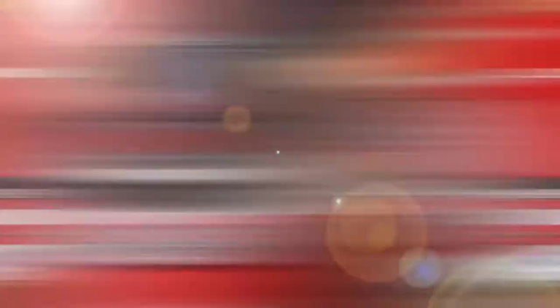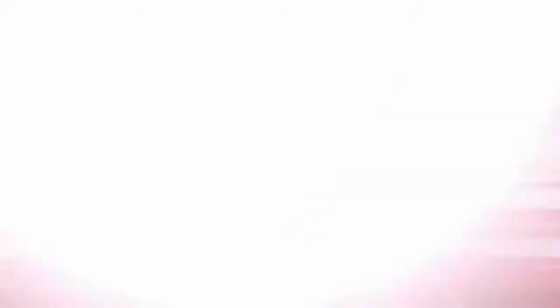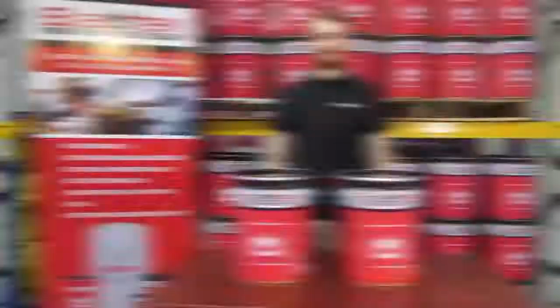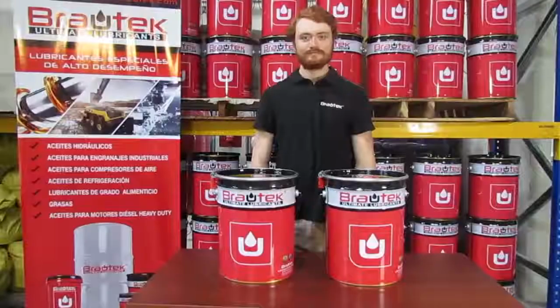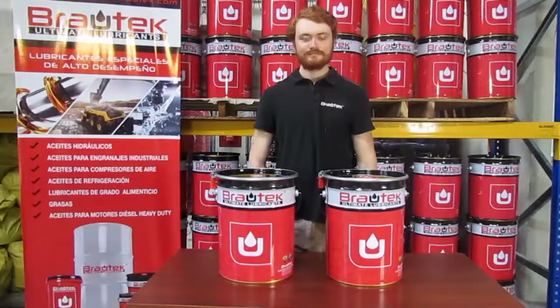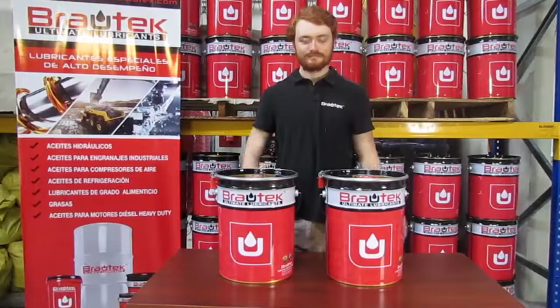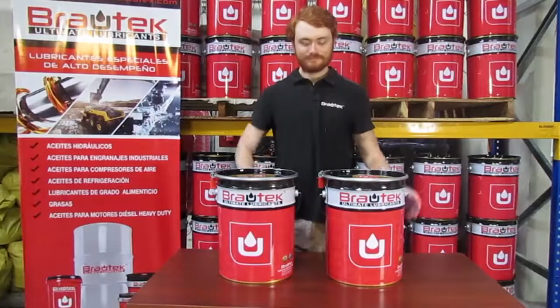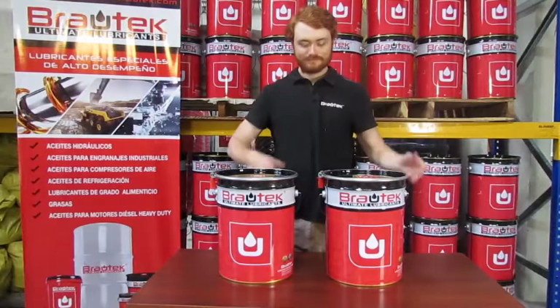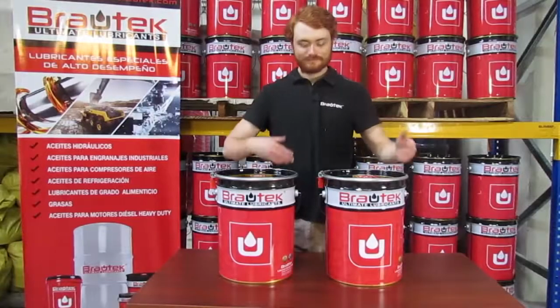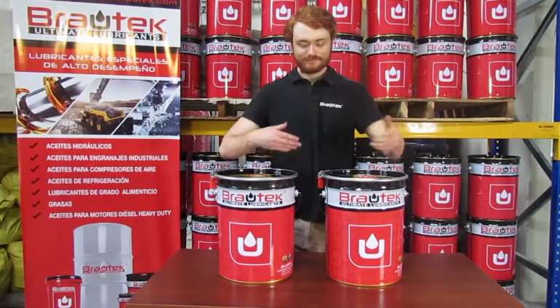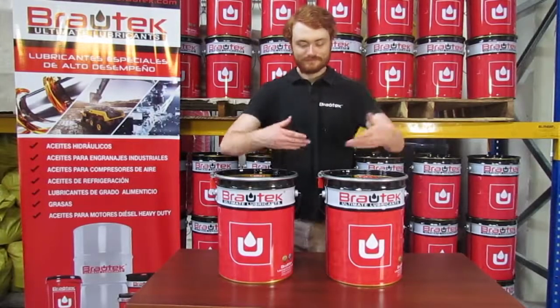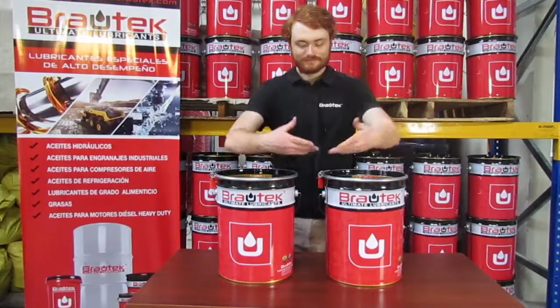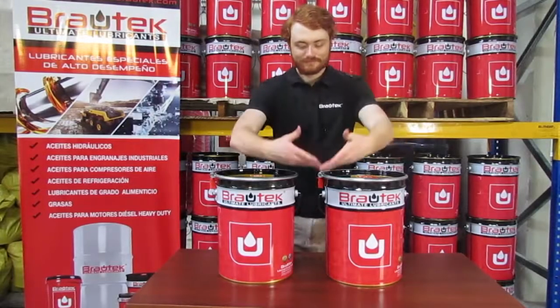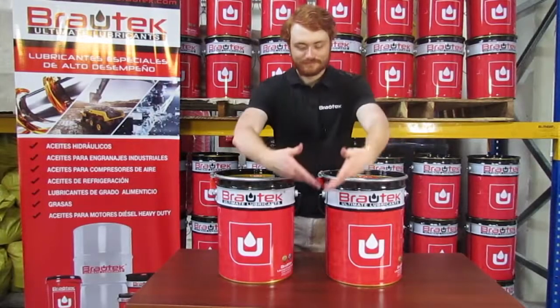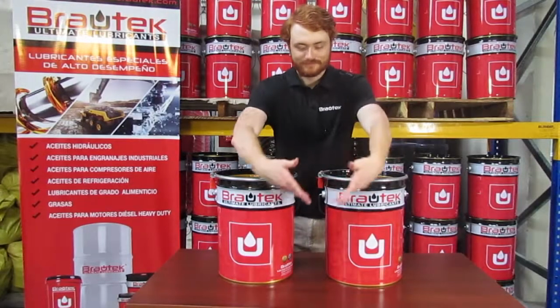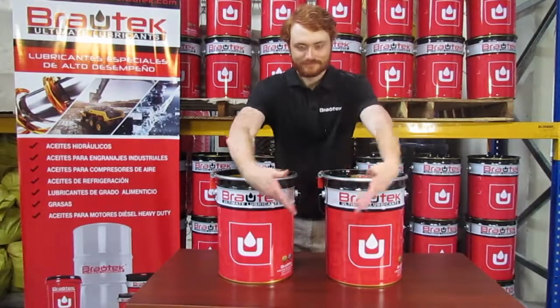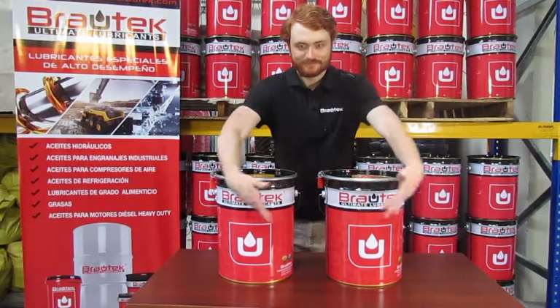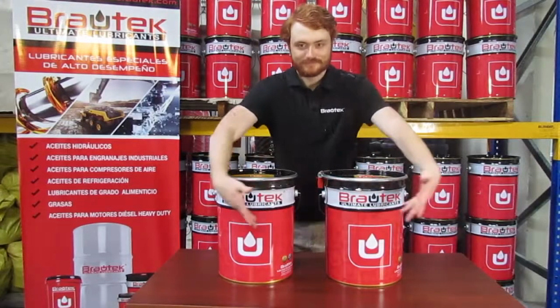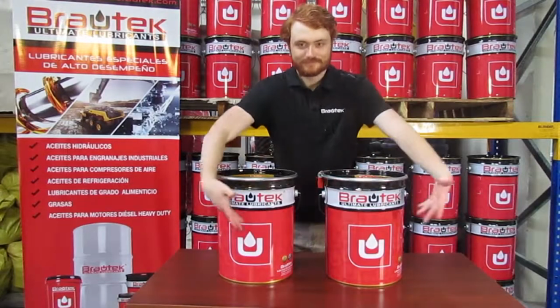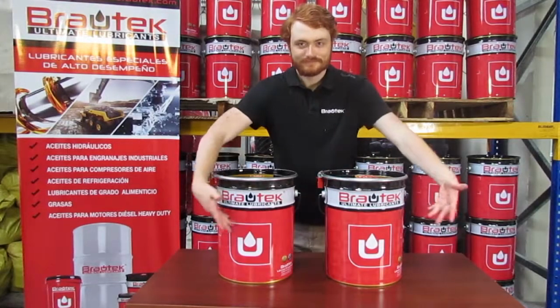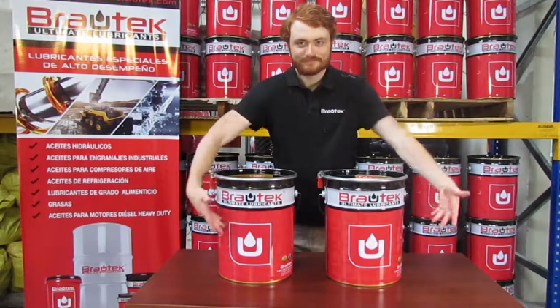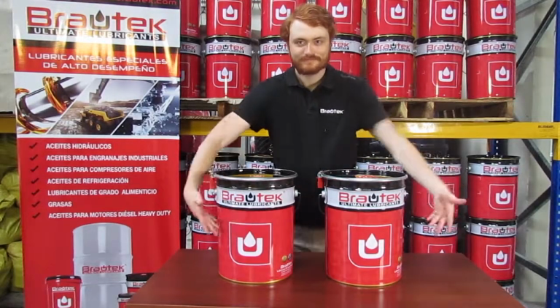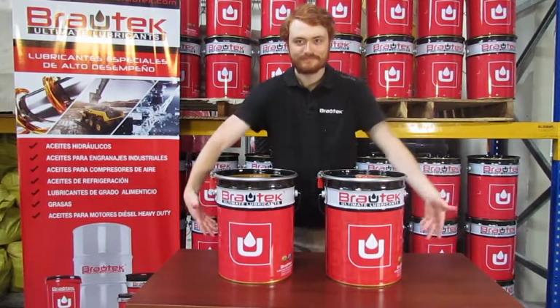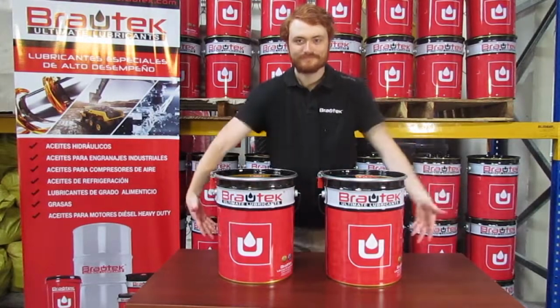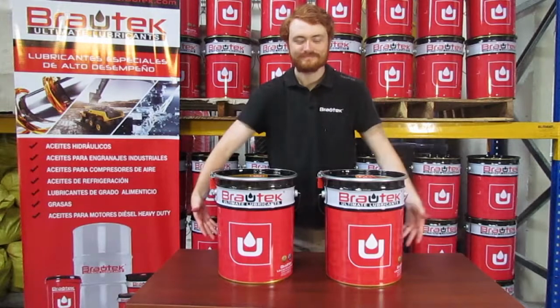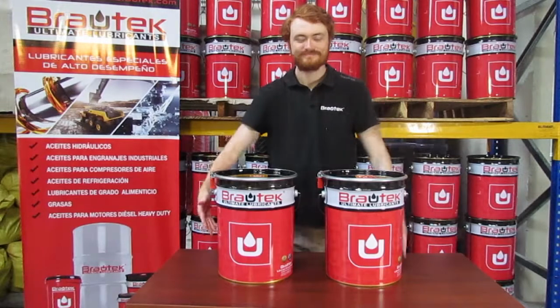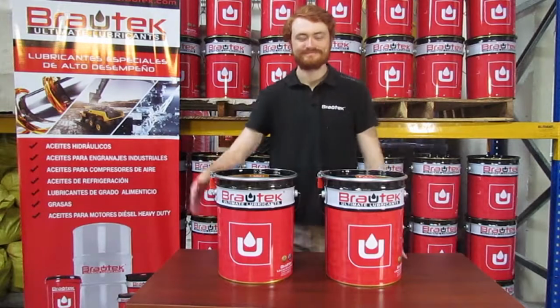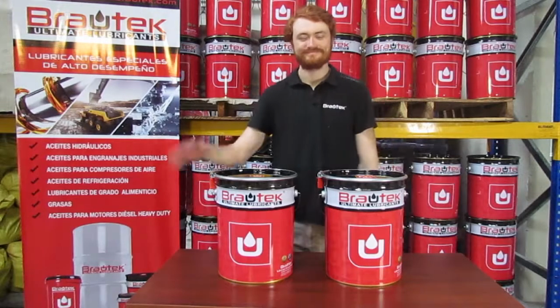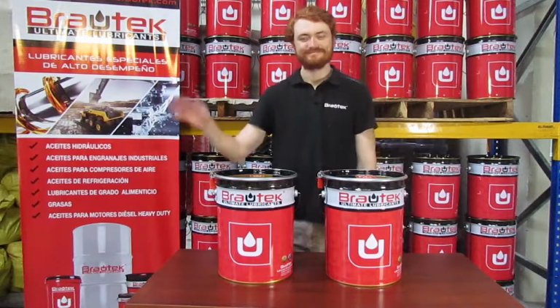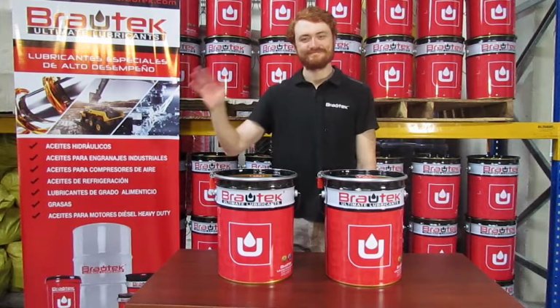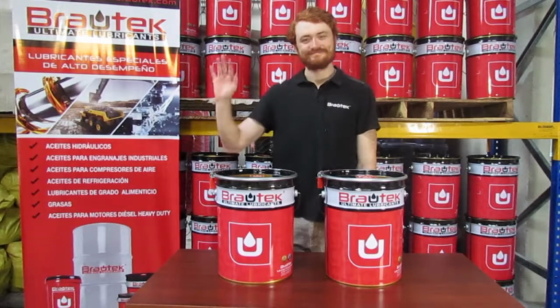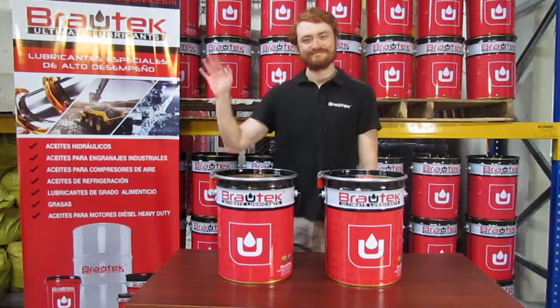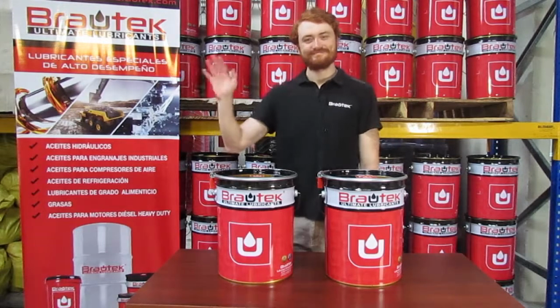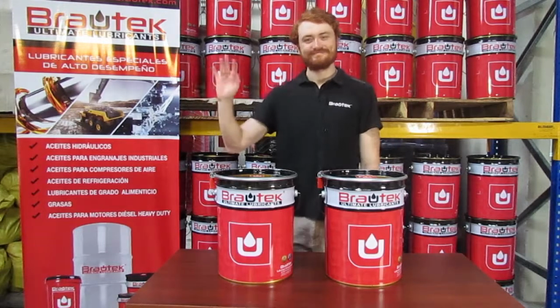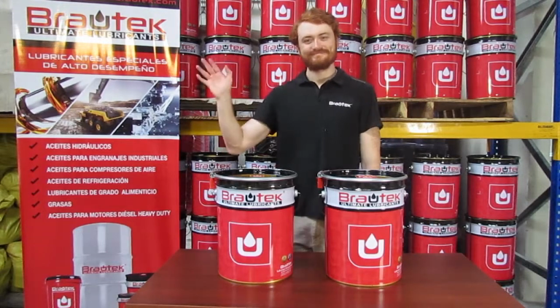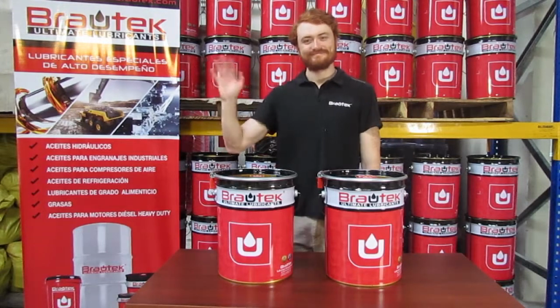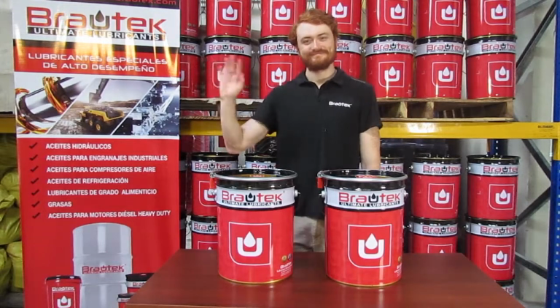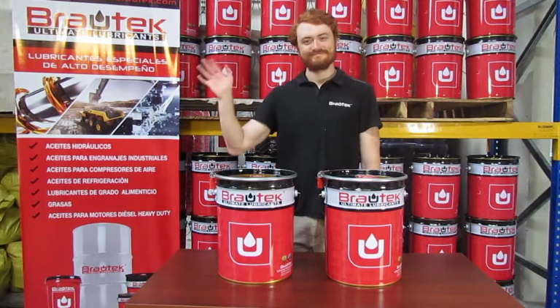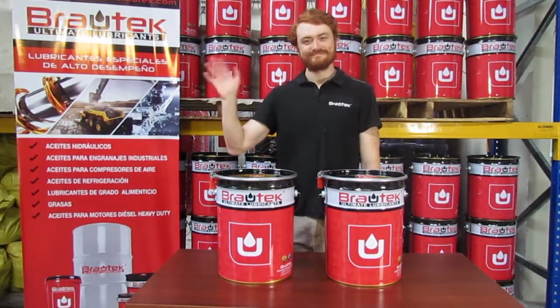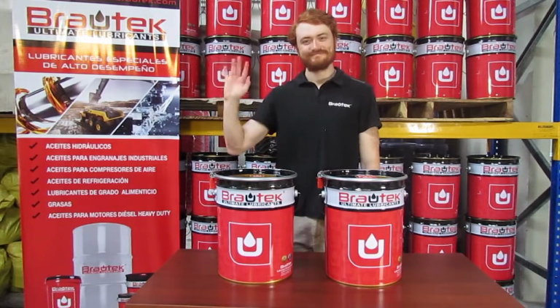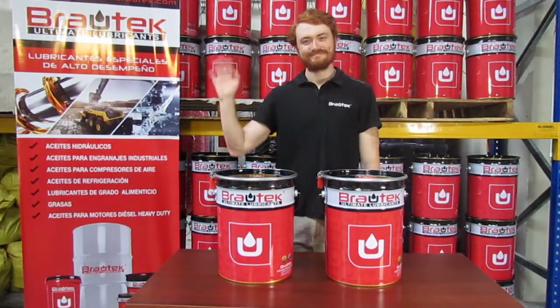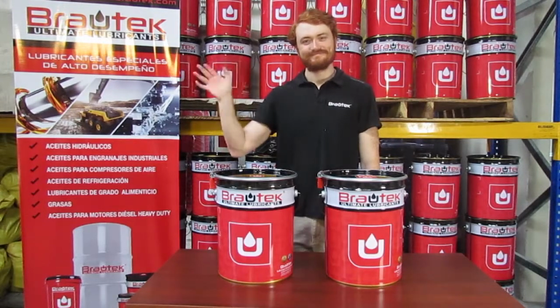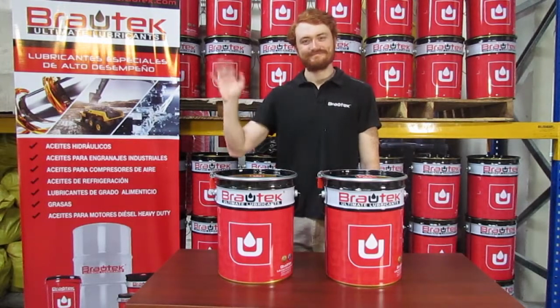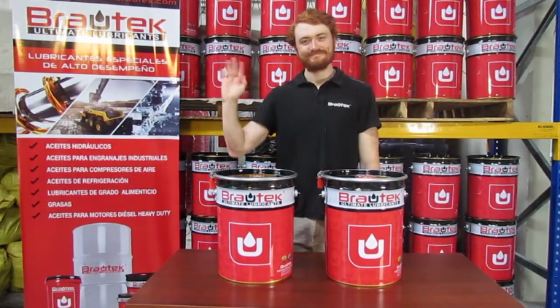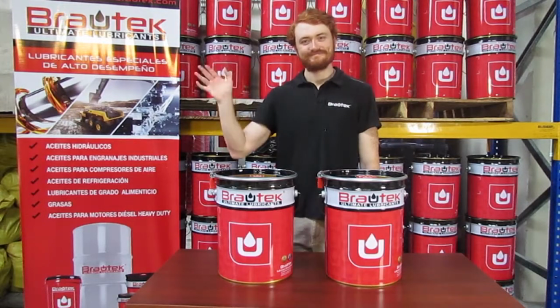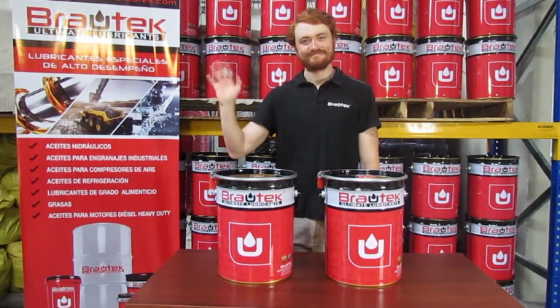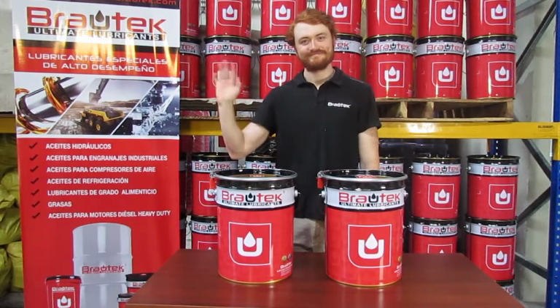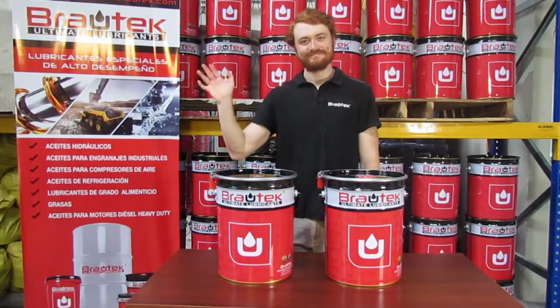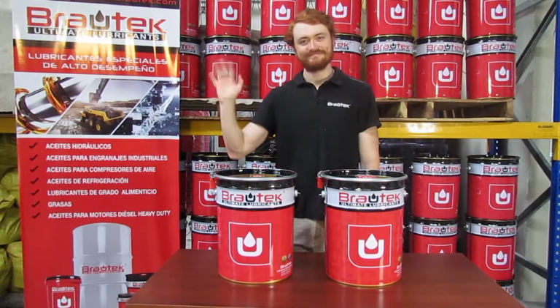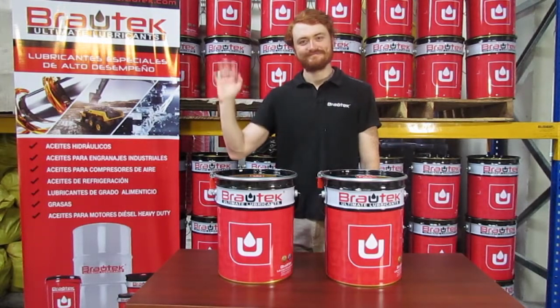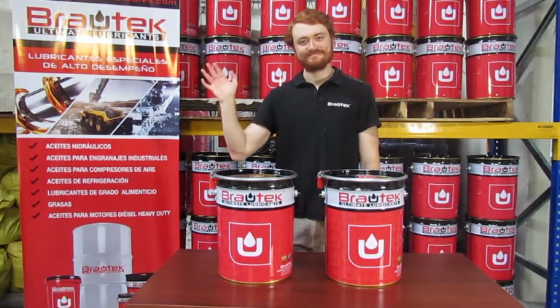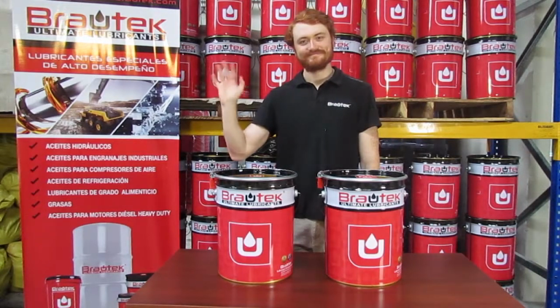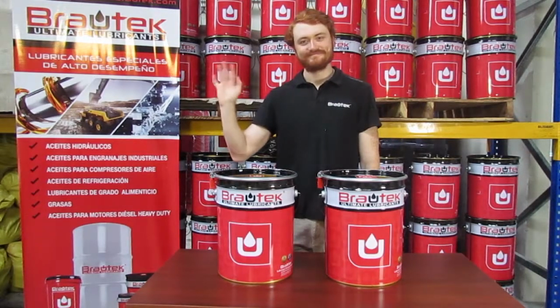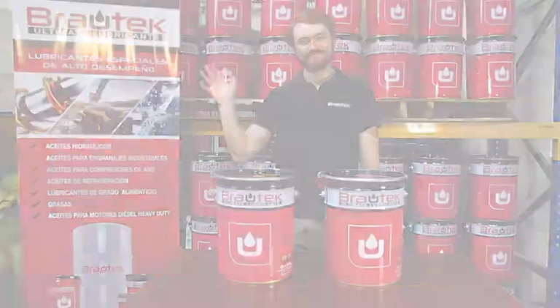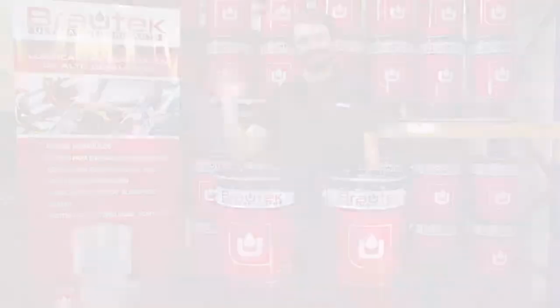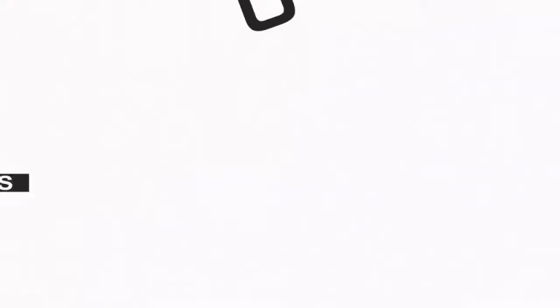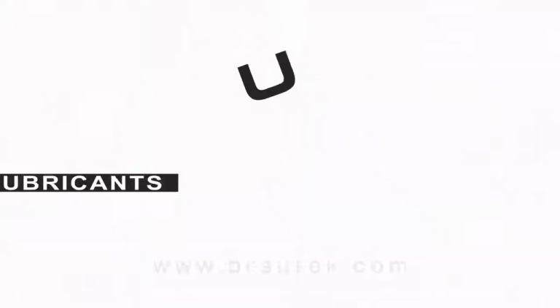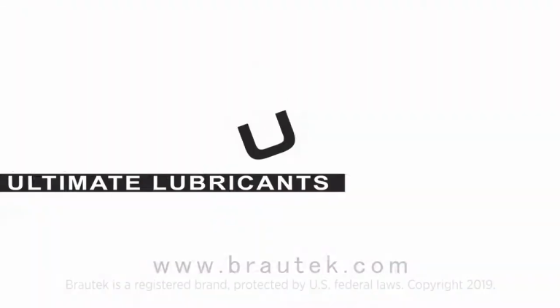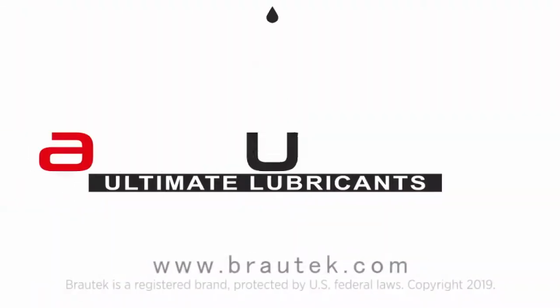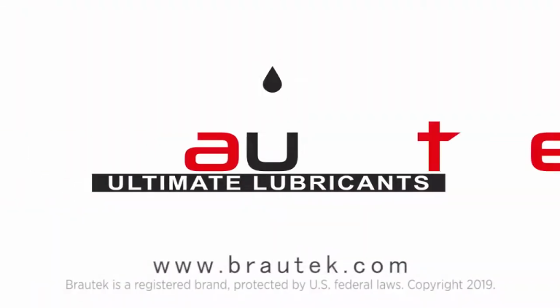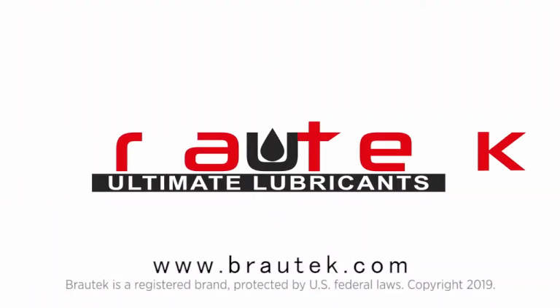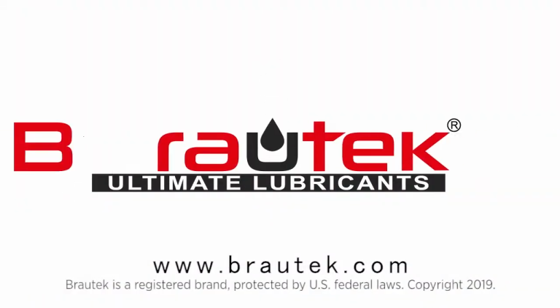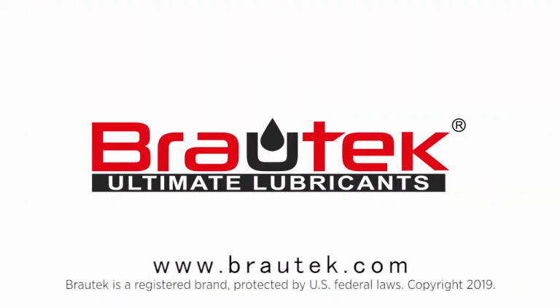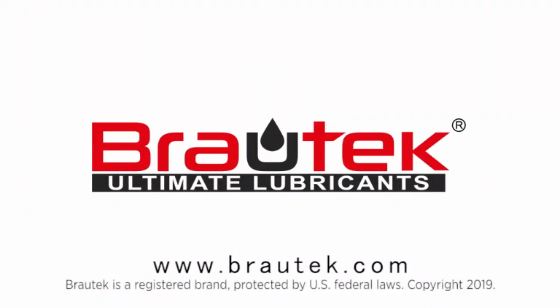Brotec offers lubrication solutions with a renewed image, even more committed to our name's values and vision.